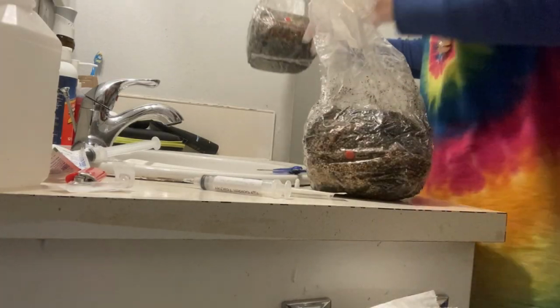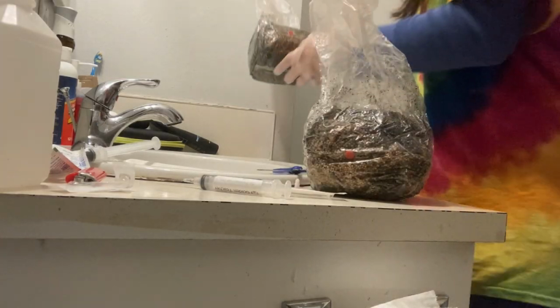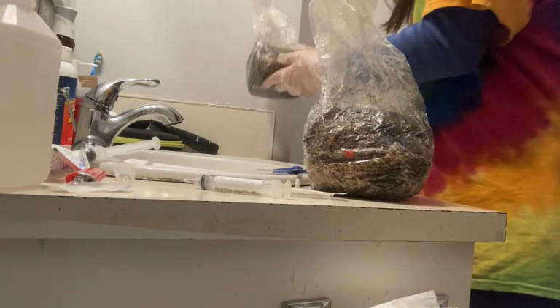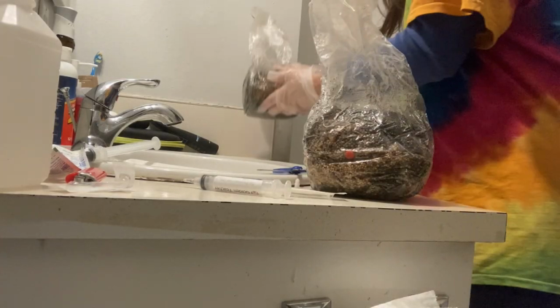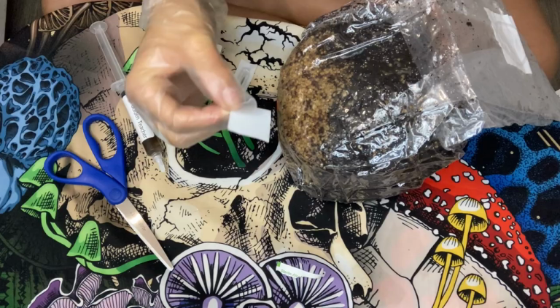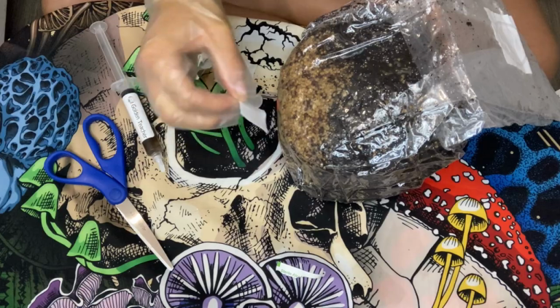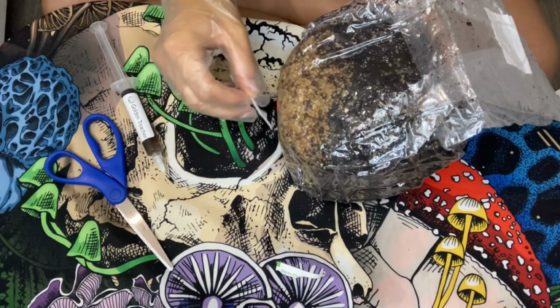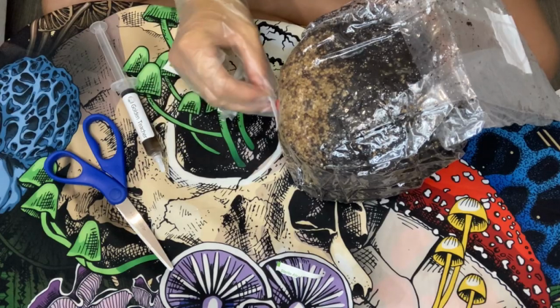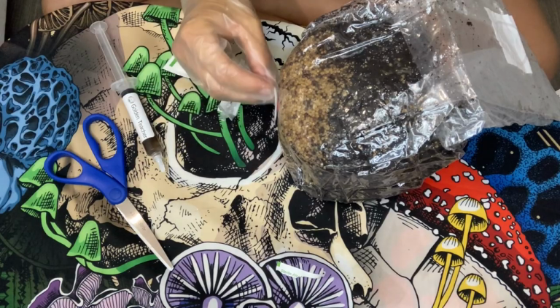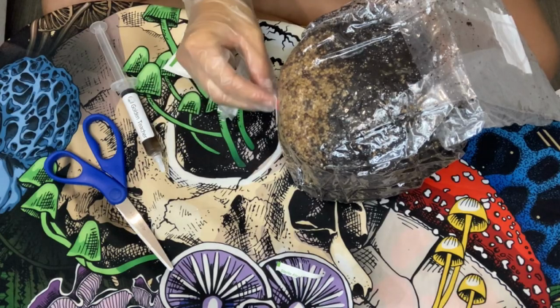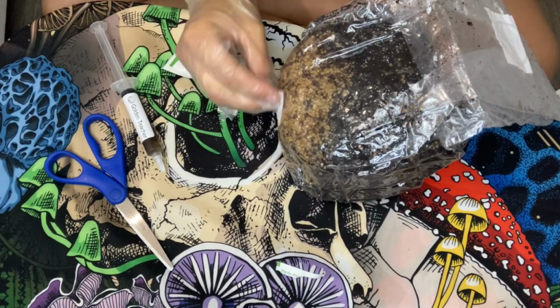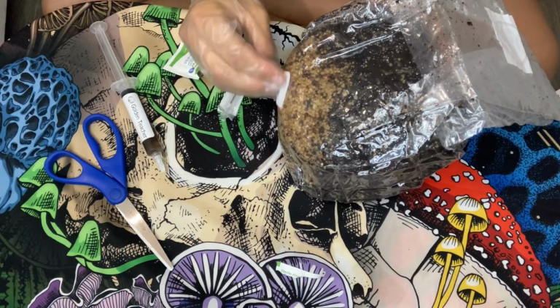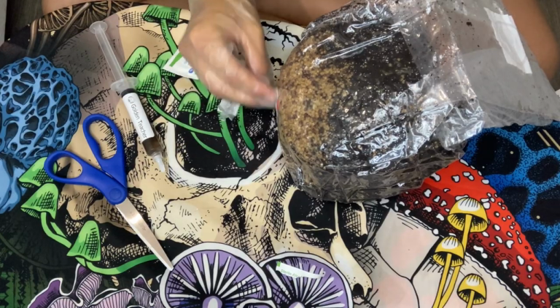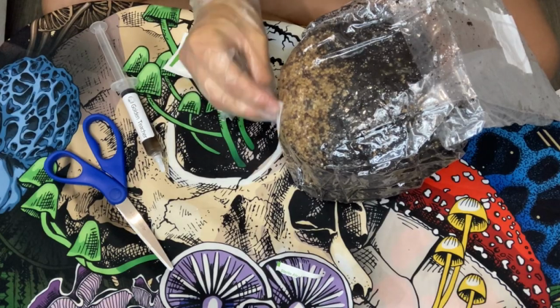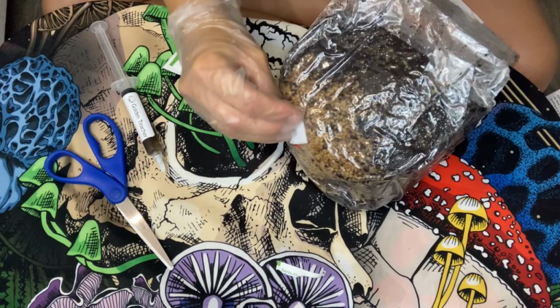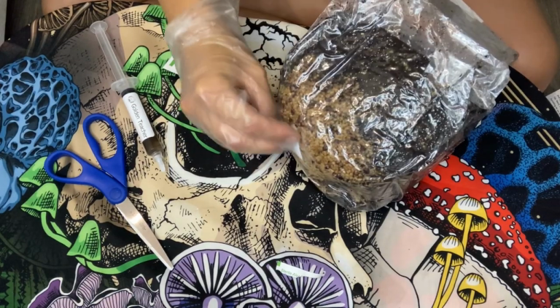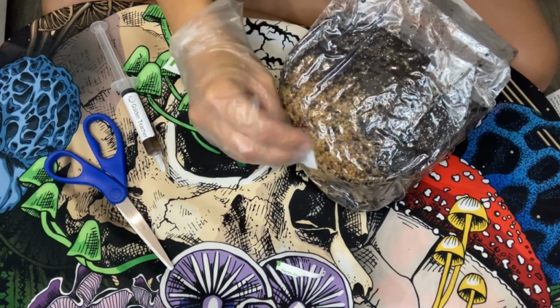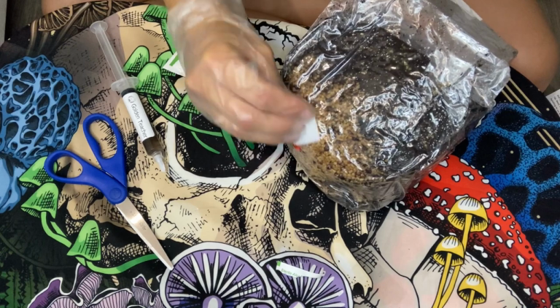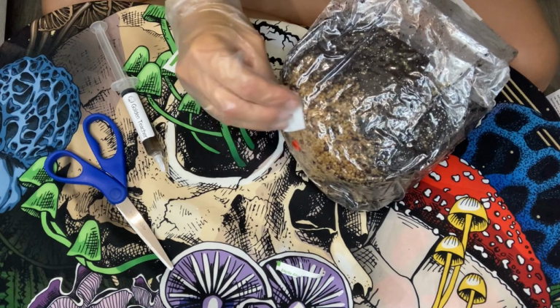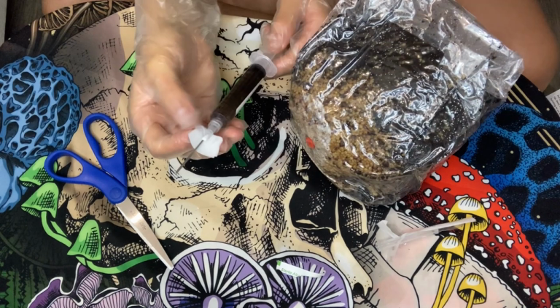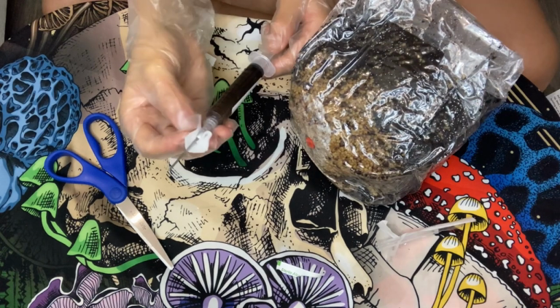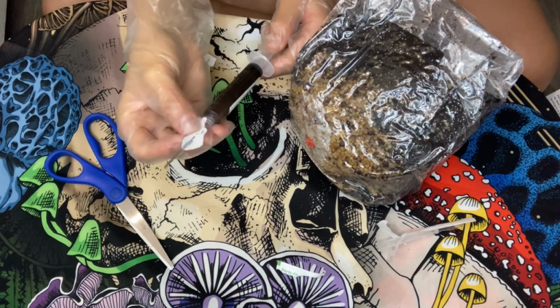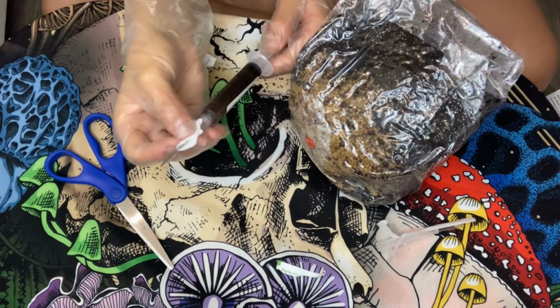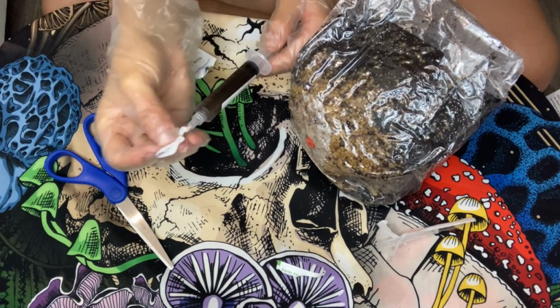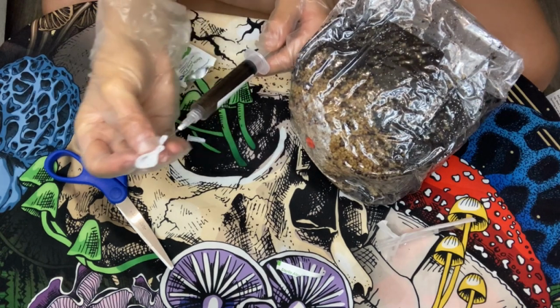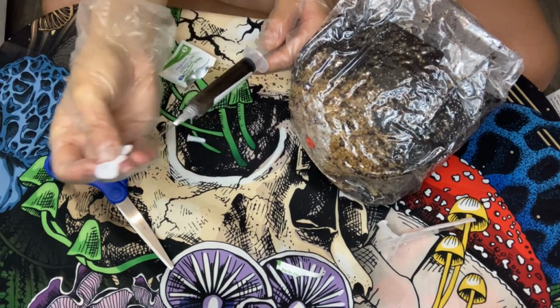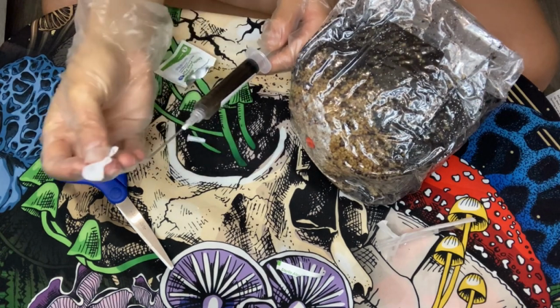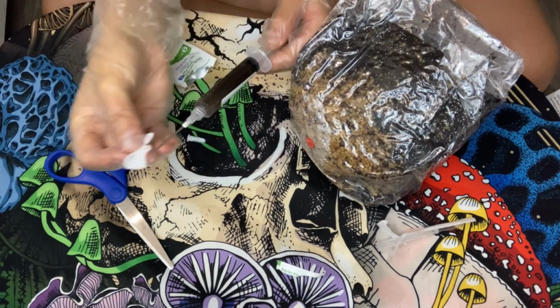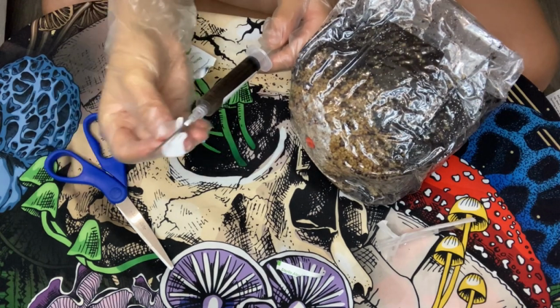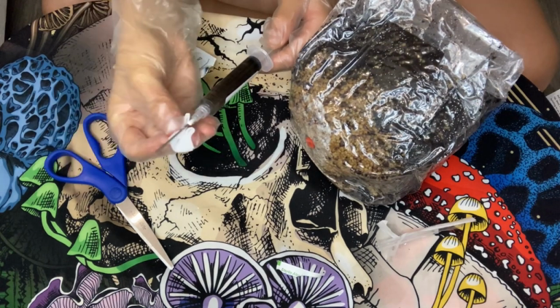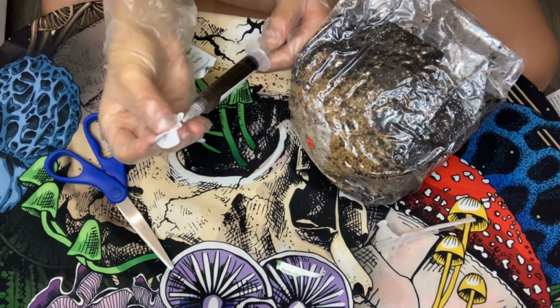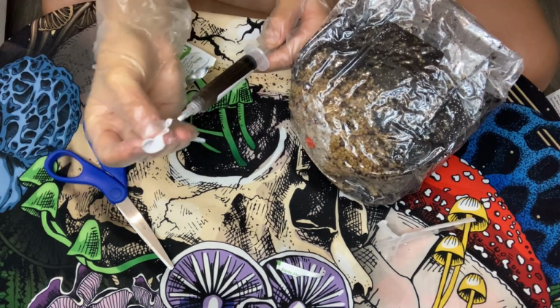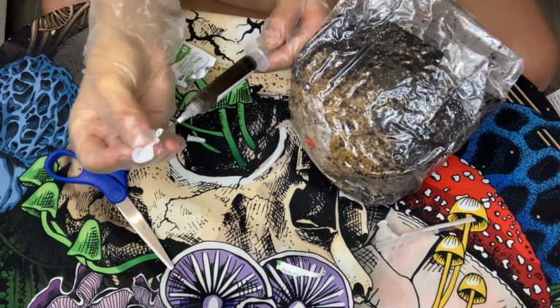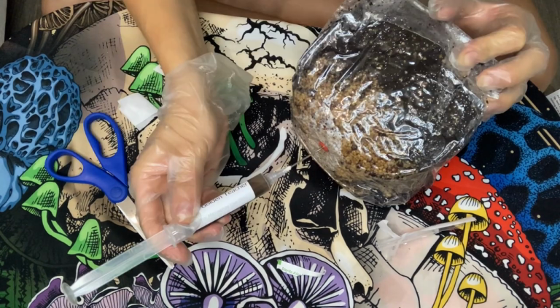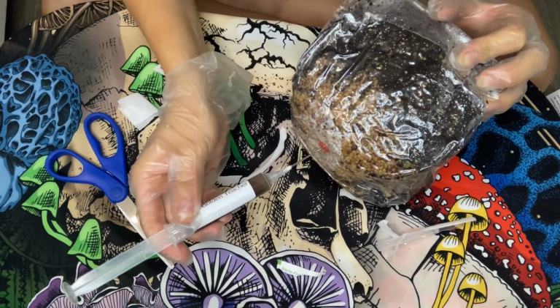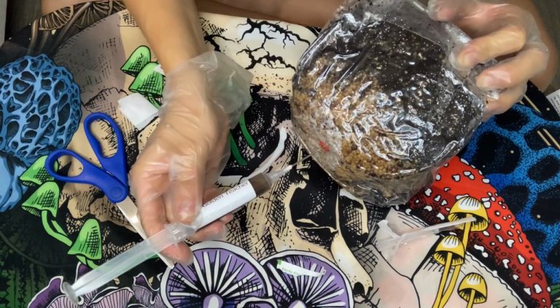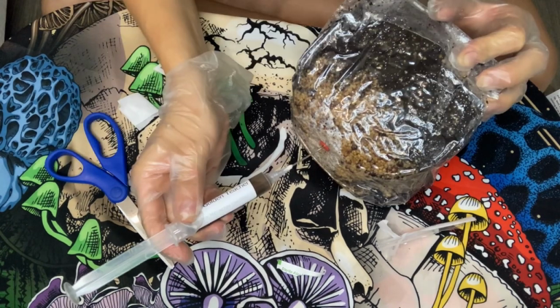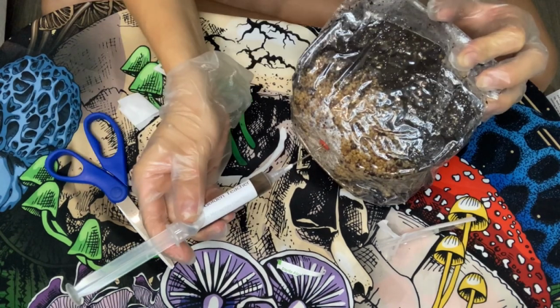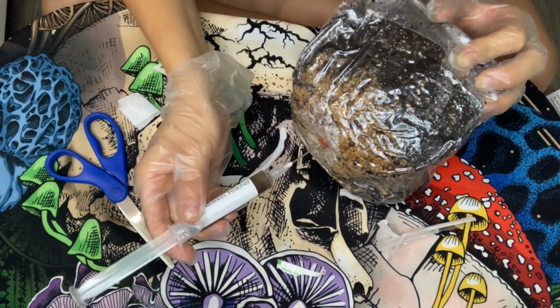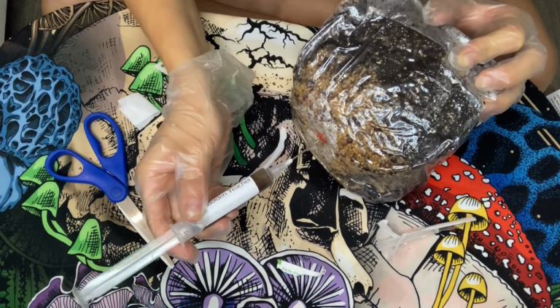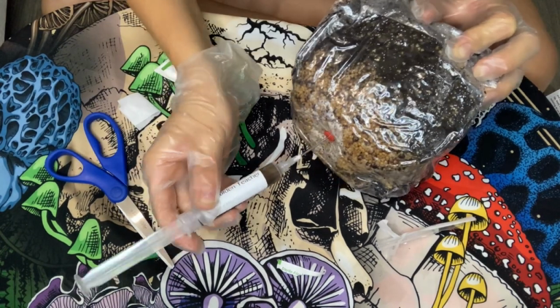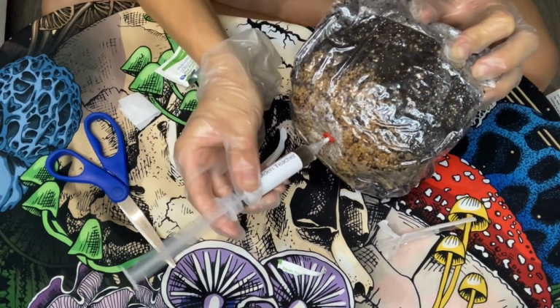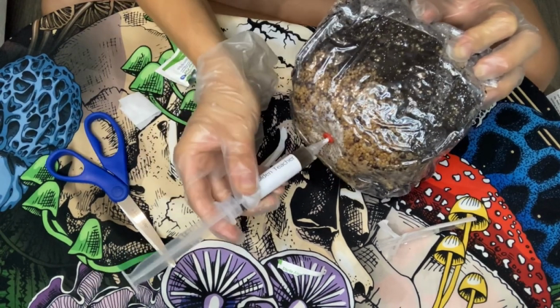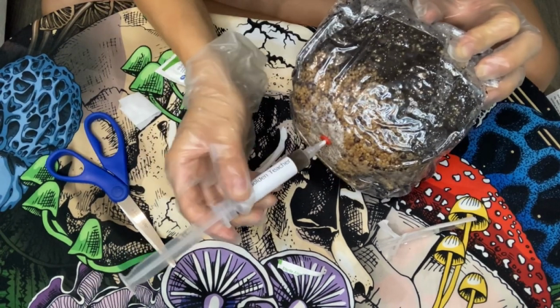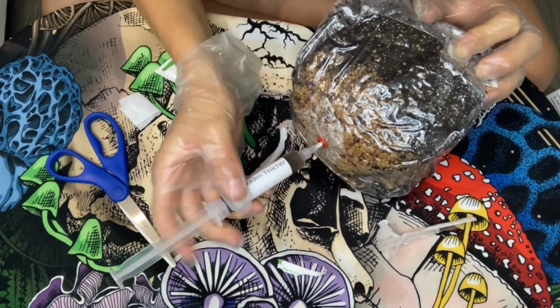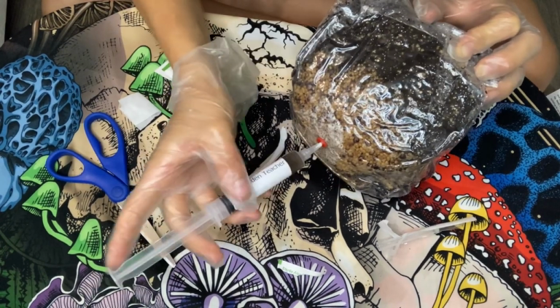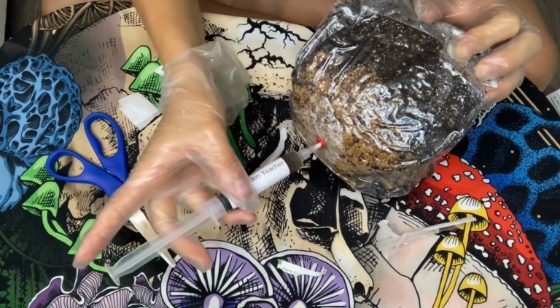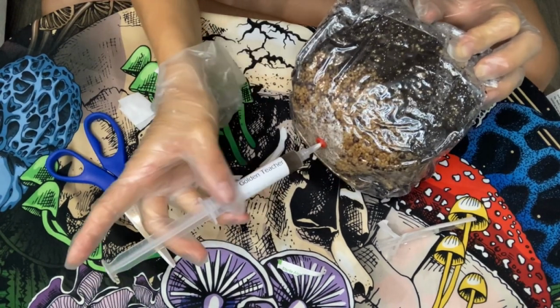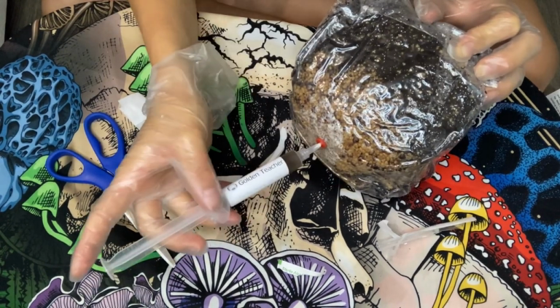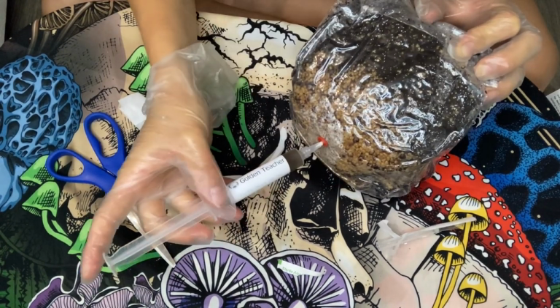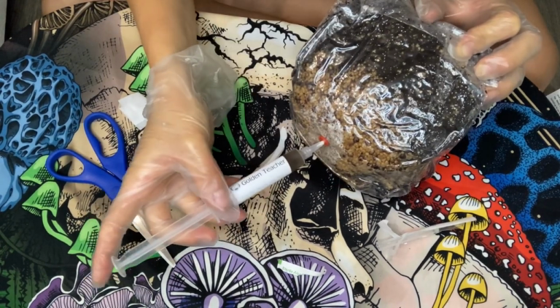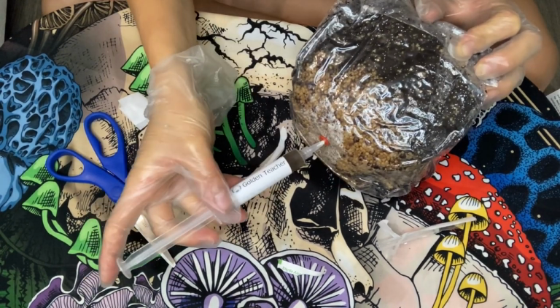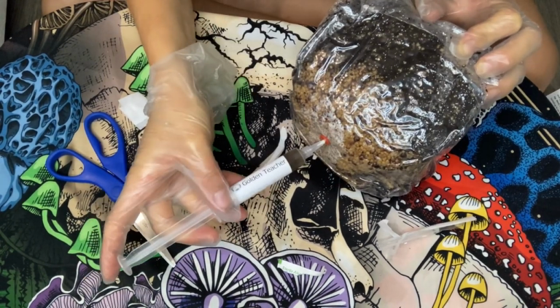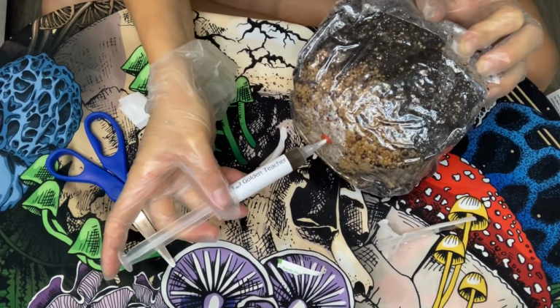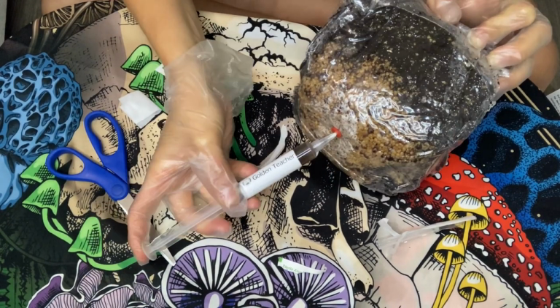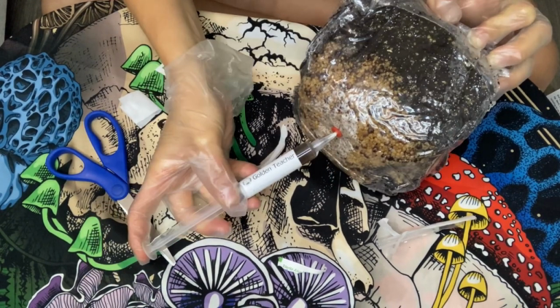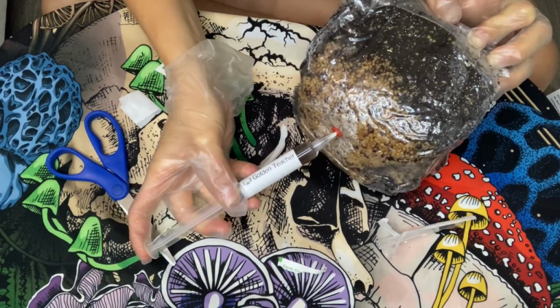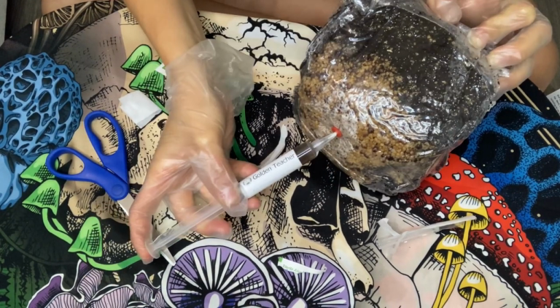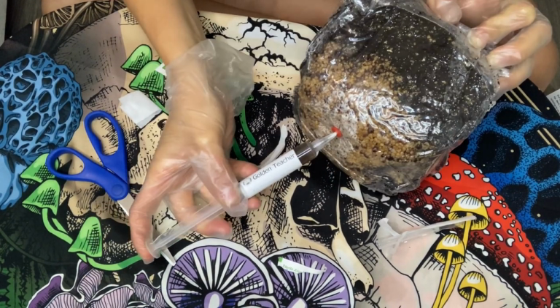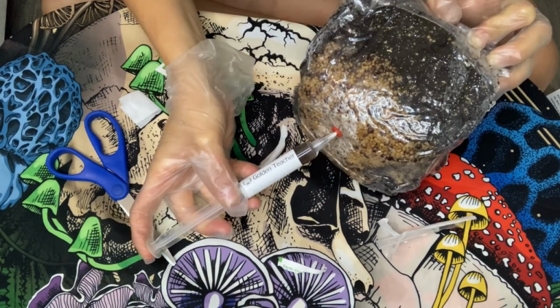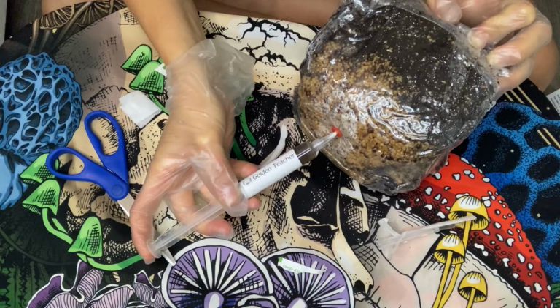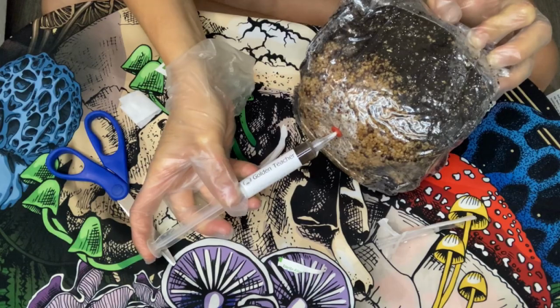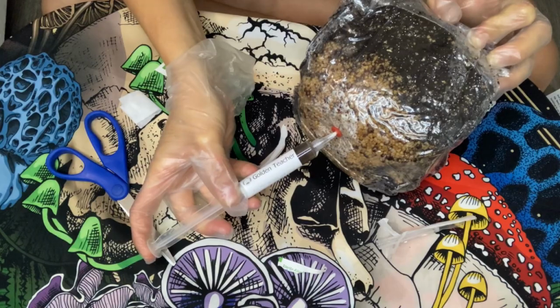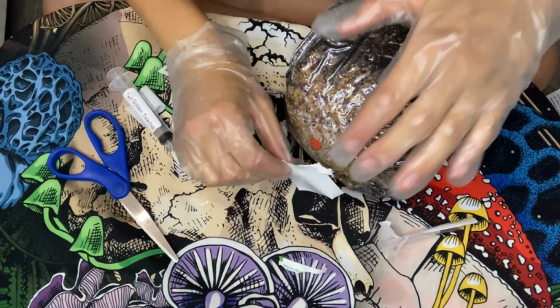I feel I sterilized my mushroom growing area pretty well, but next time I will make sure to take those extra steps to sterilize it even better.